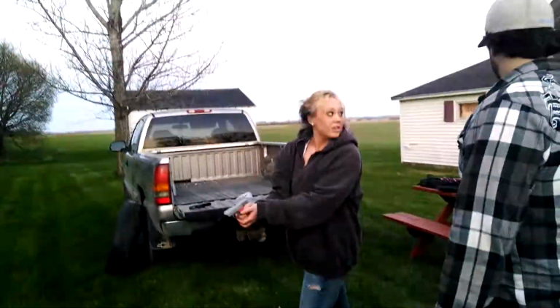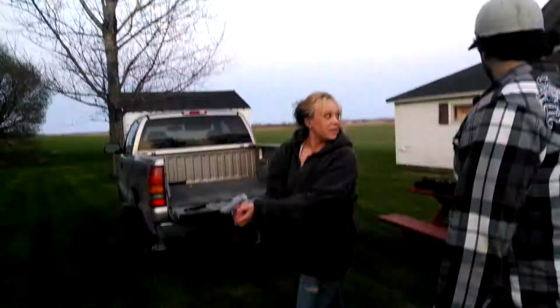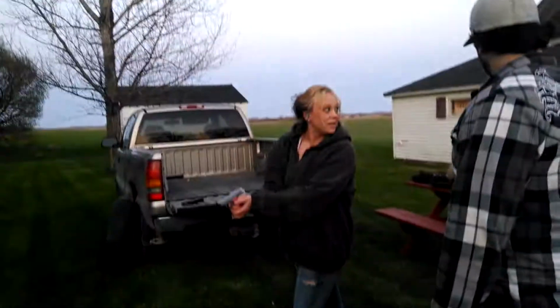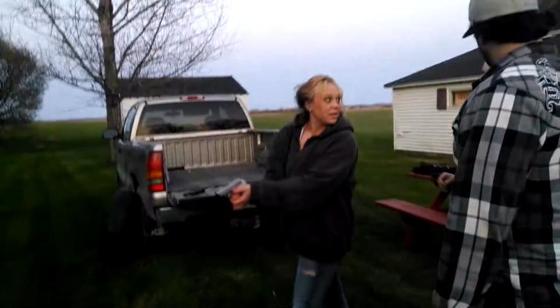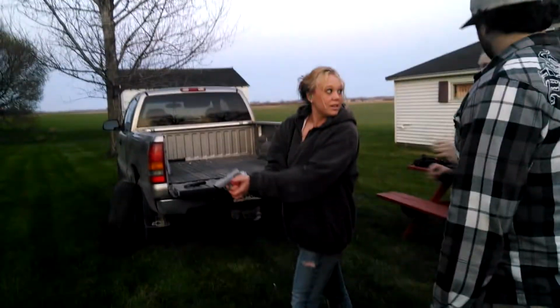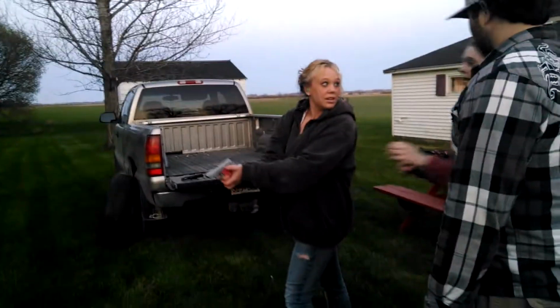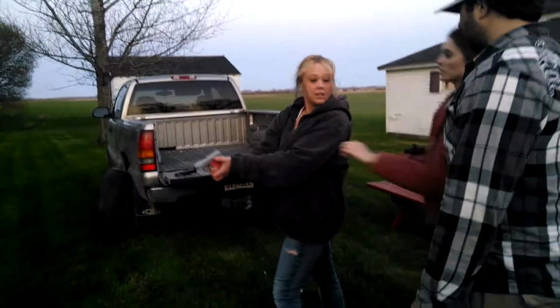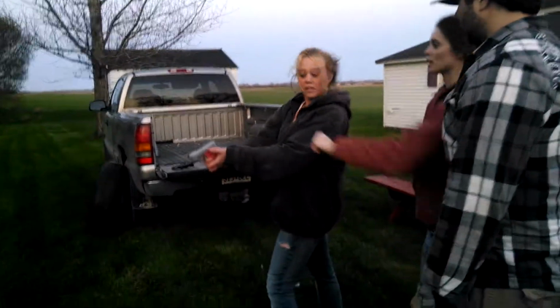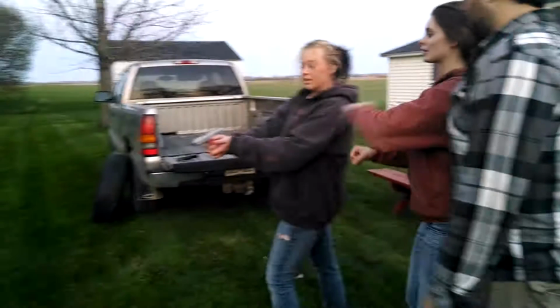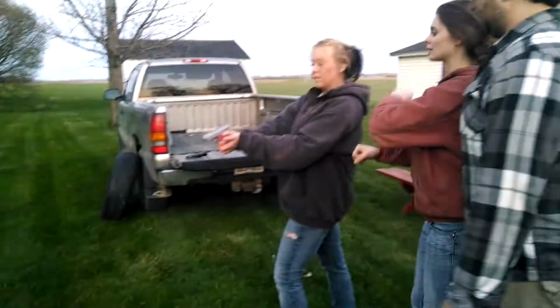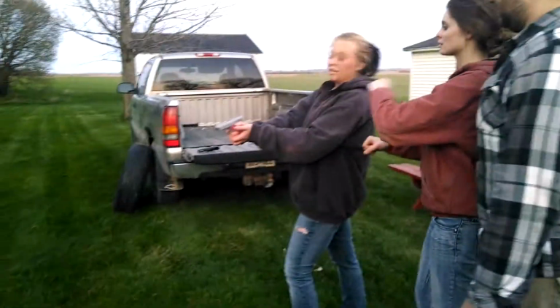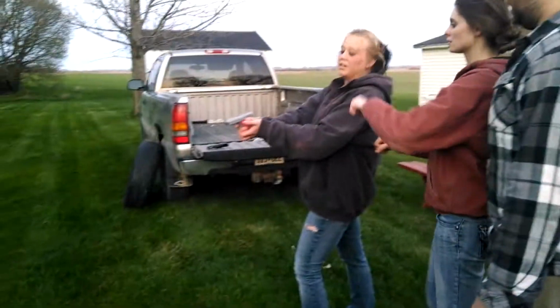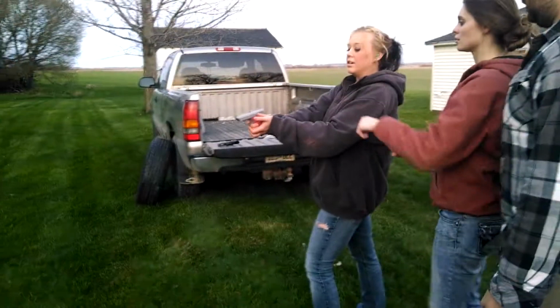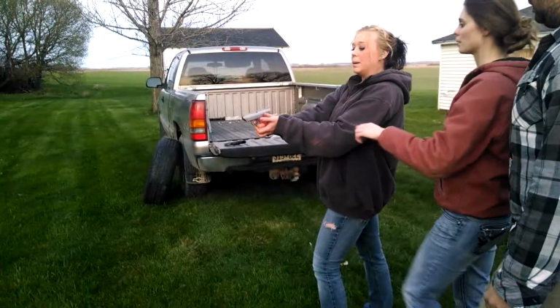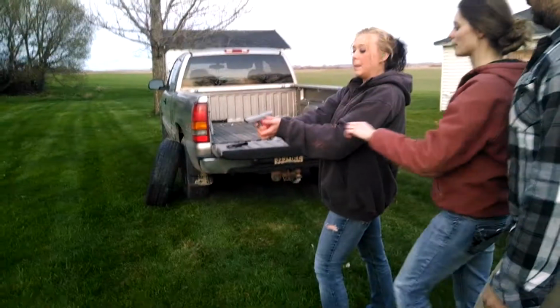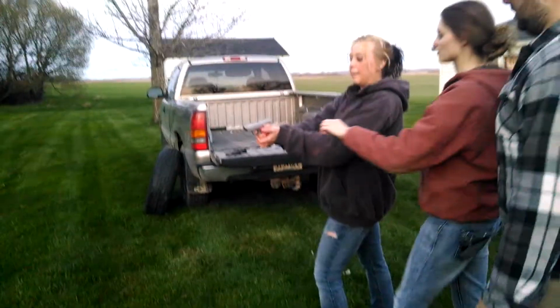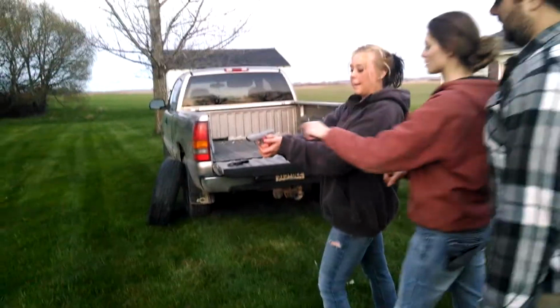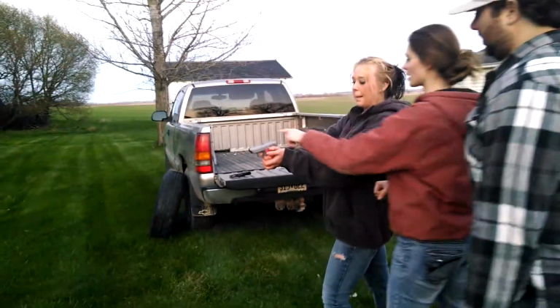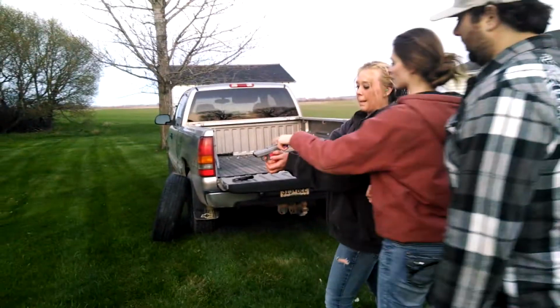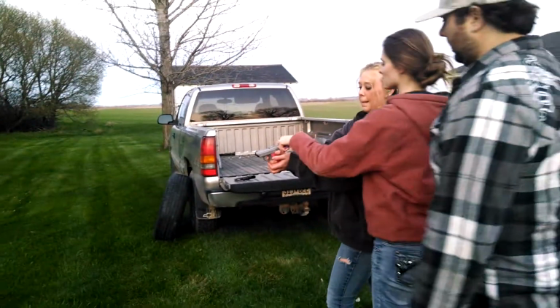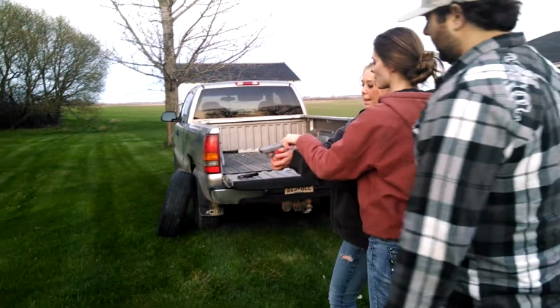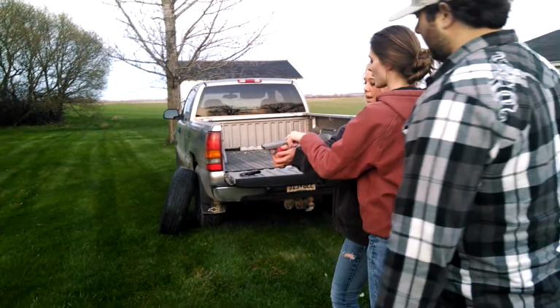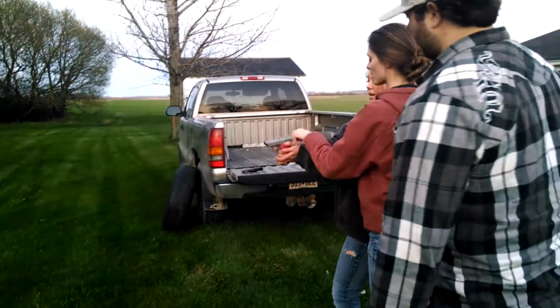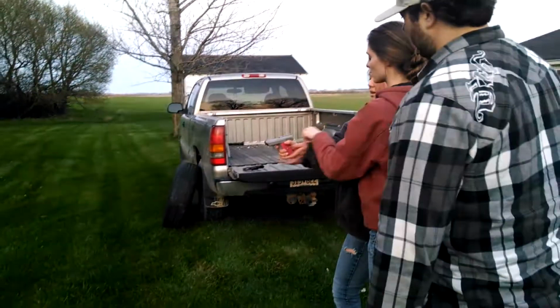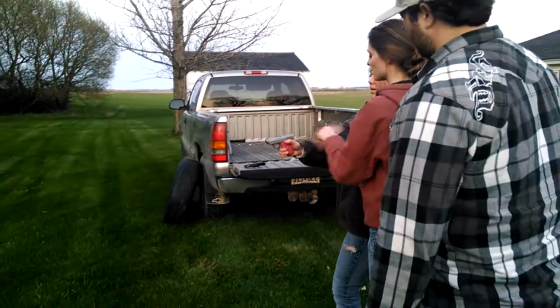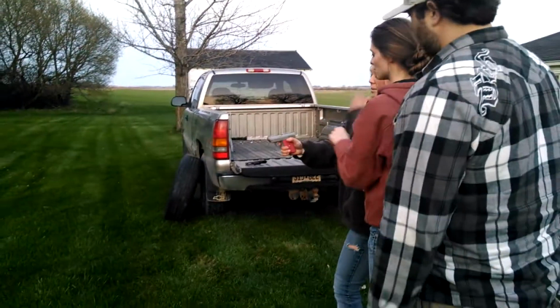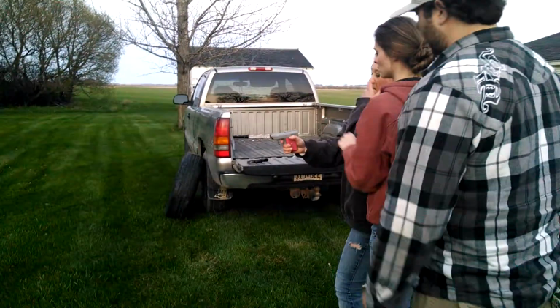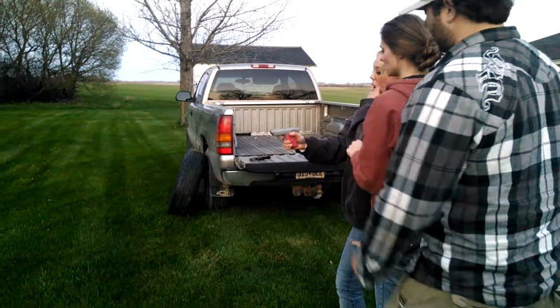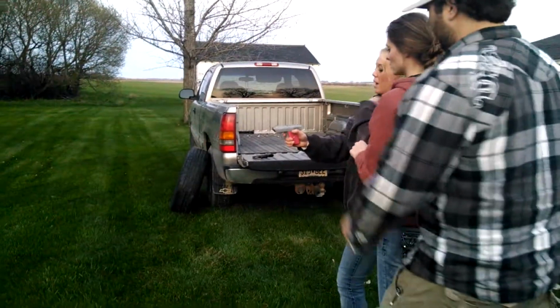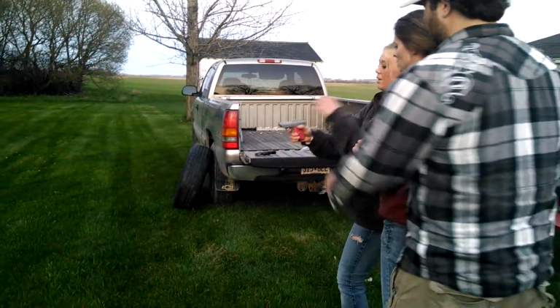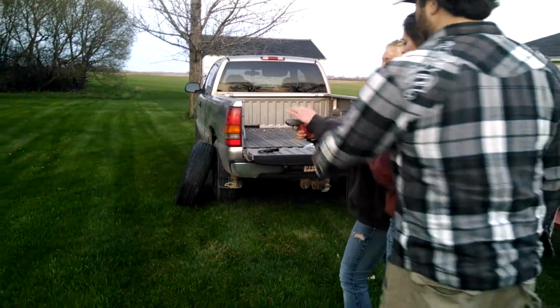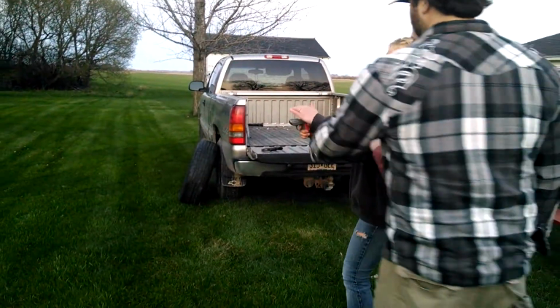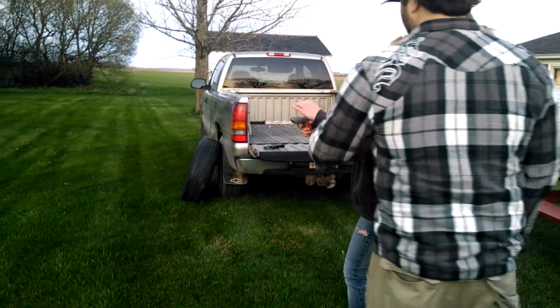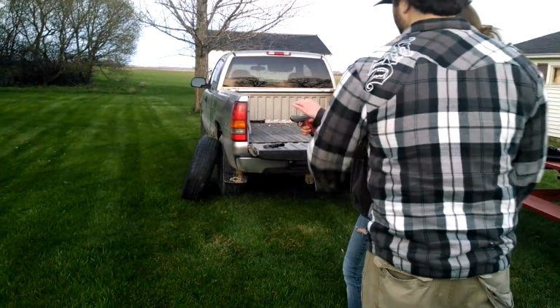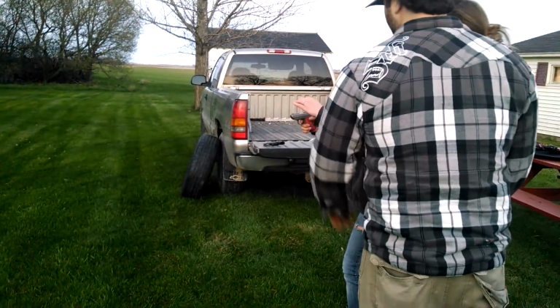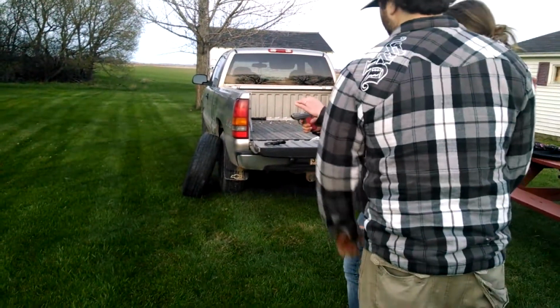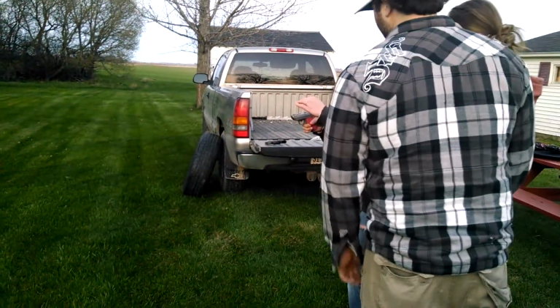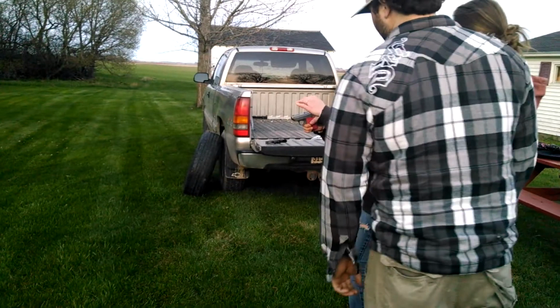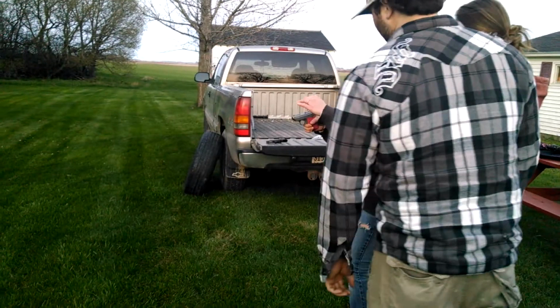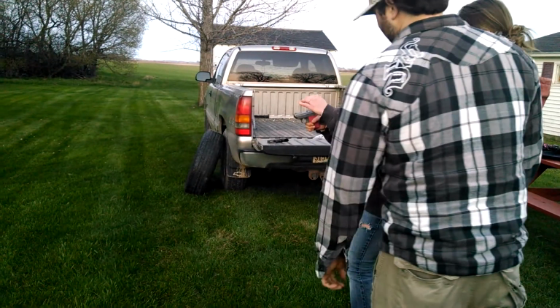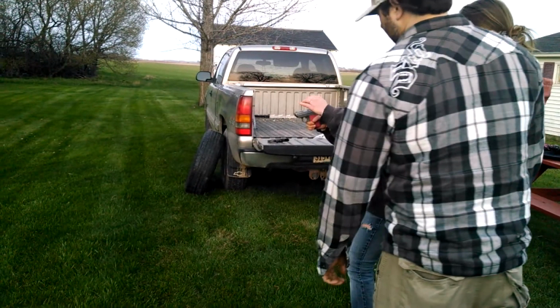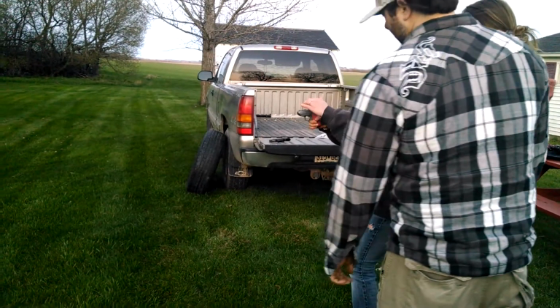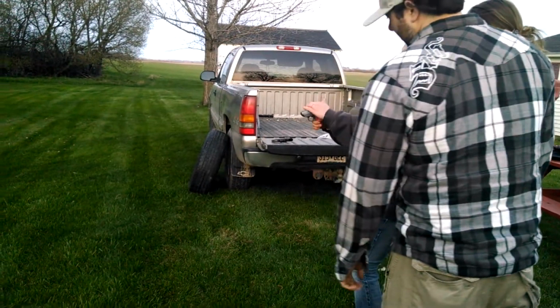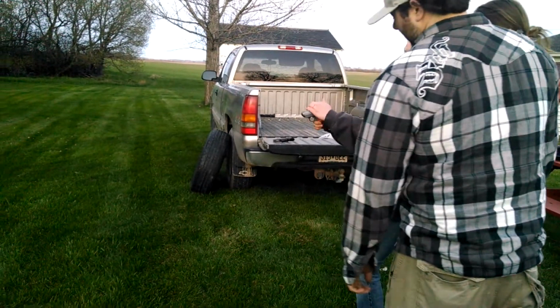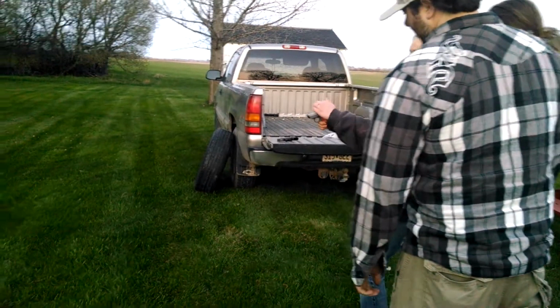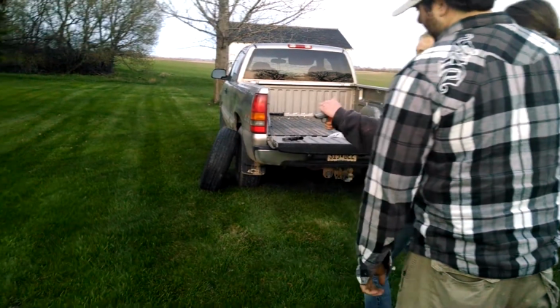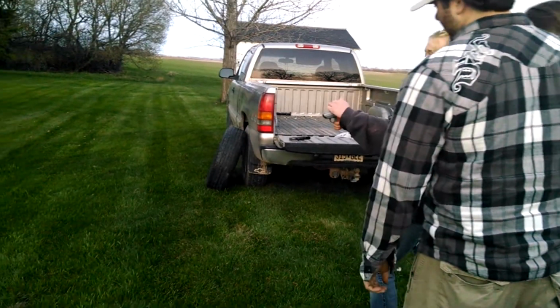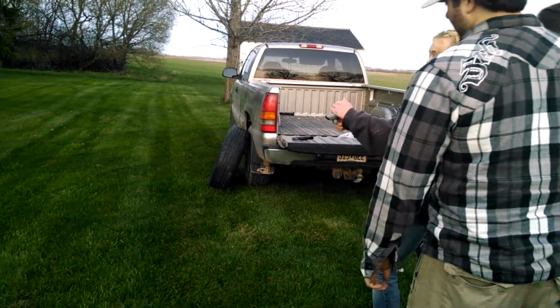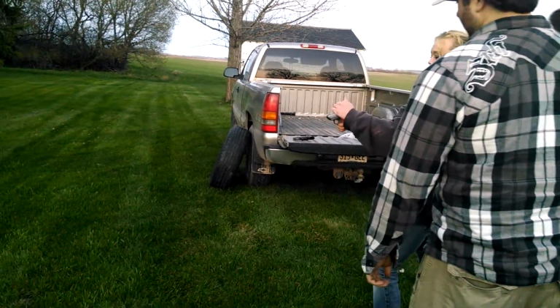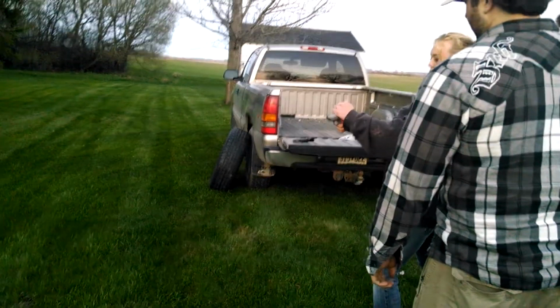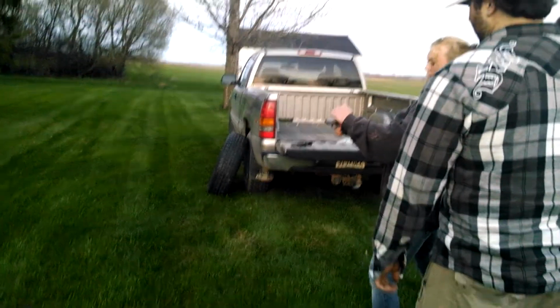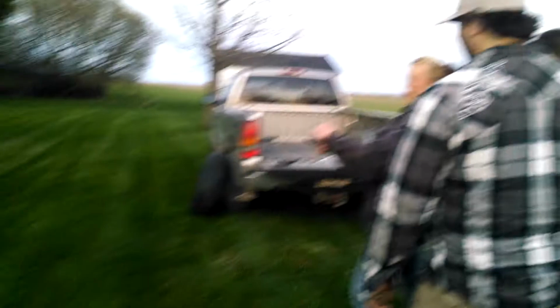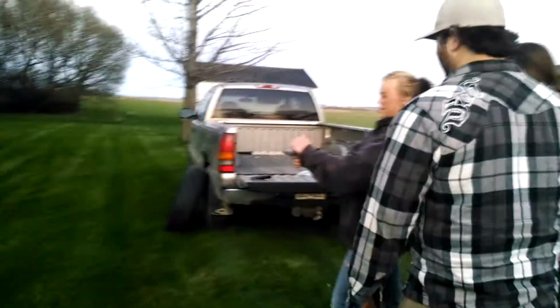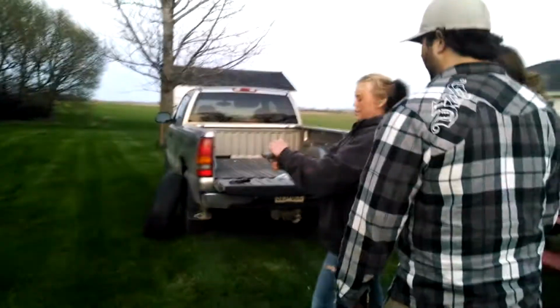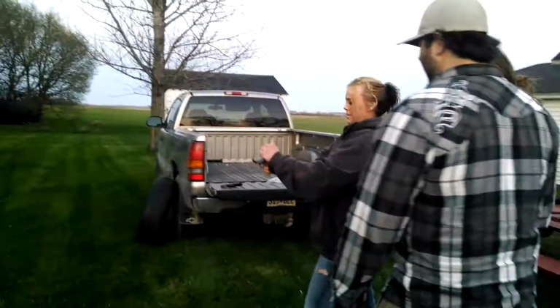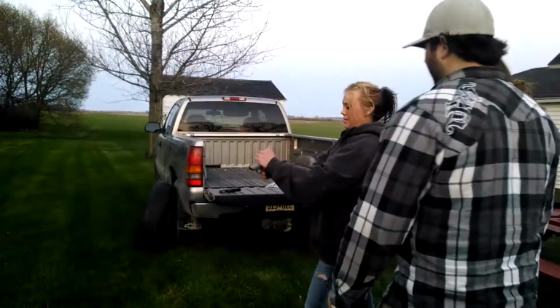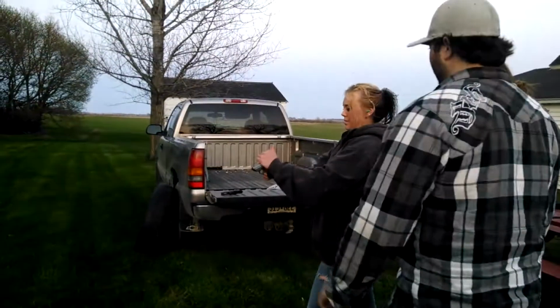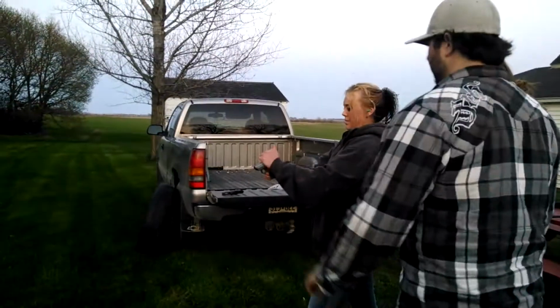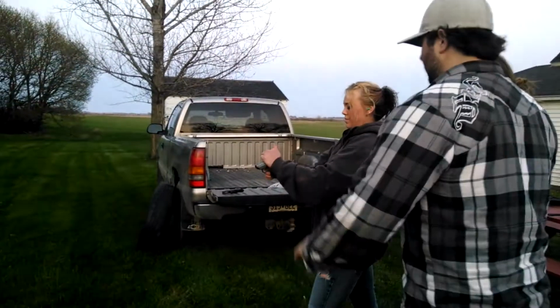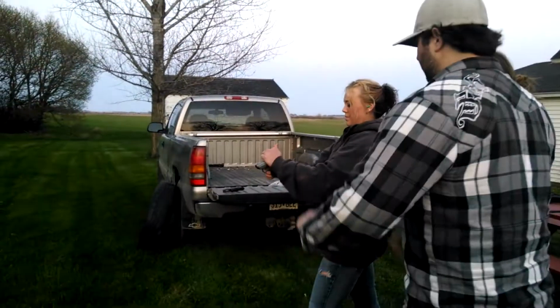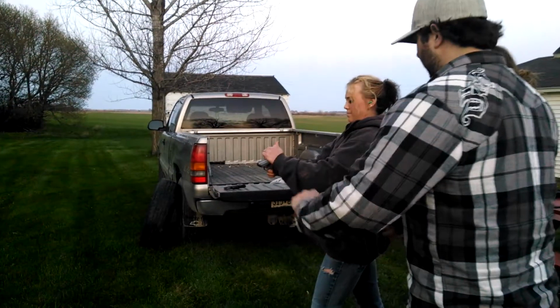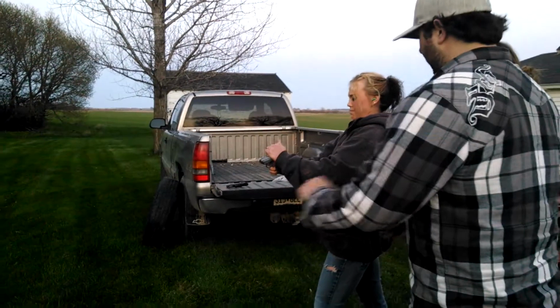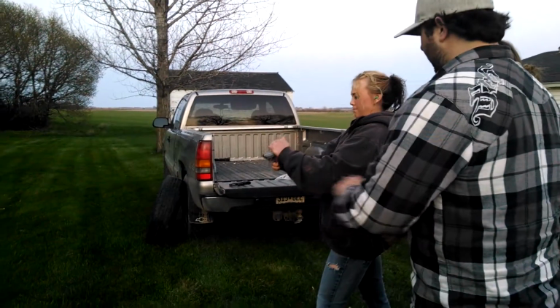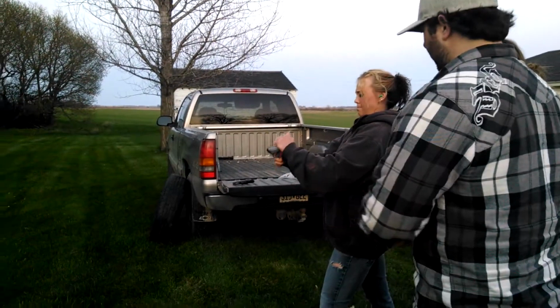You probably have to cock this back. Take your finger off the trigger first. All the way back hard. Just pull it hard.